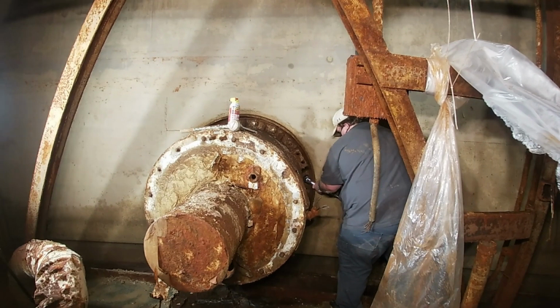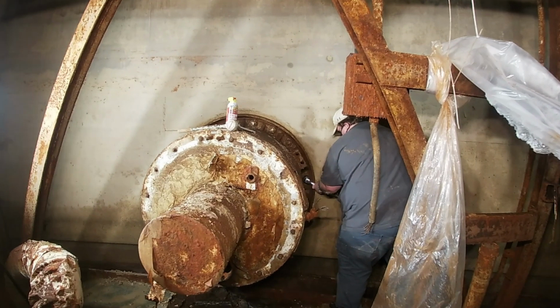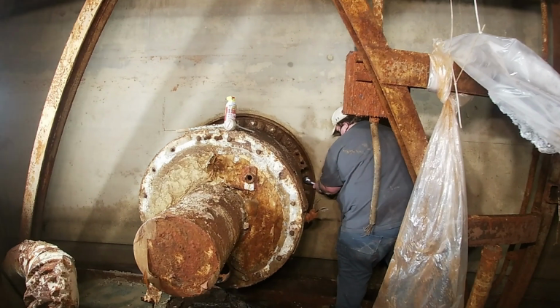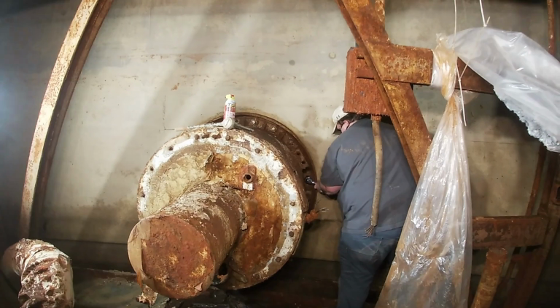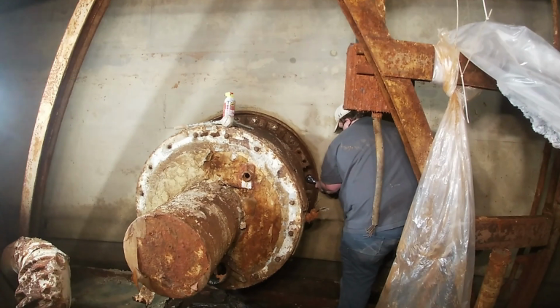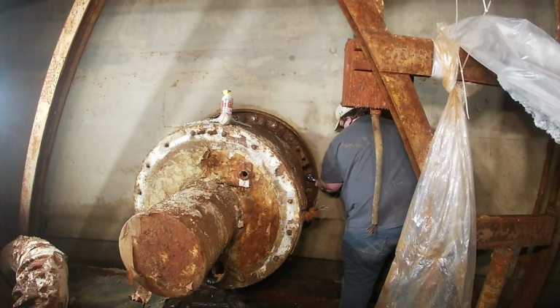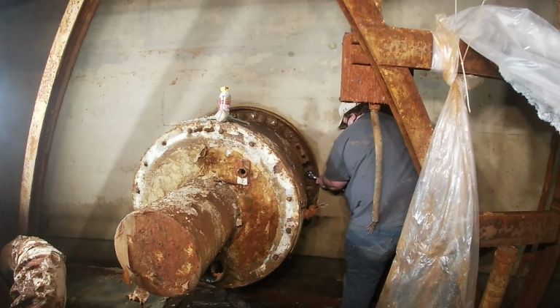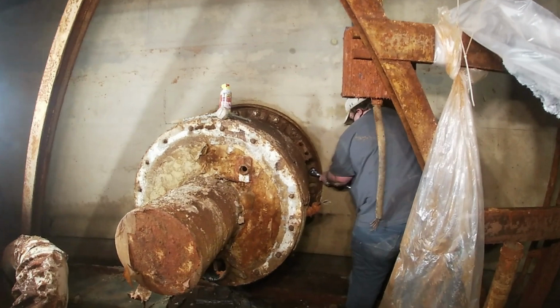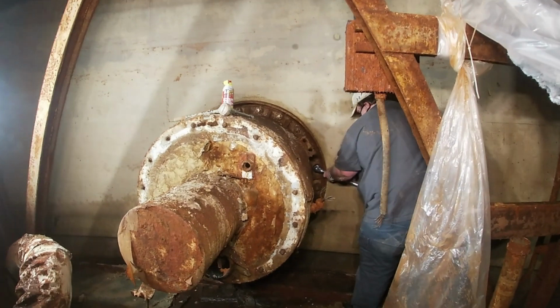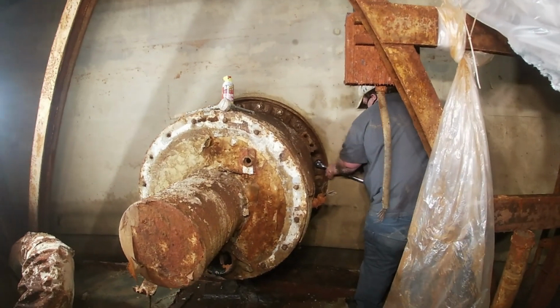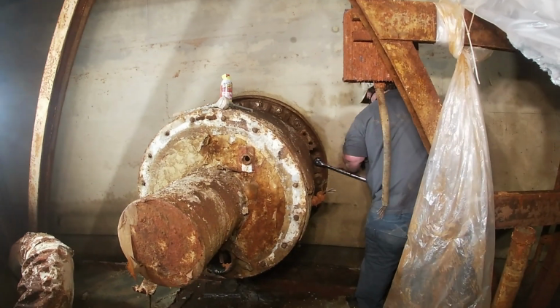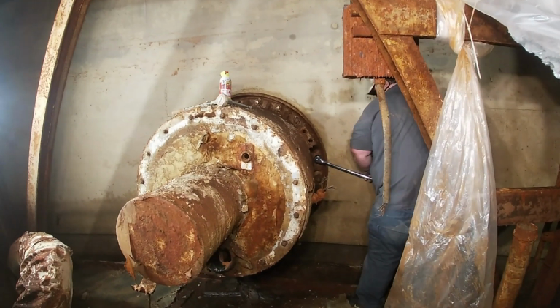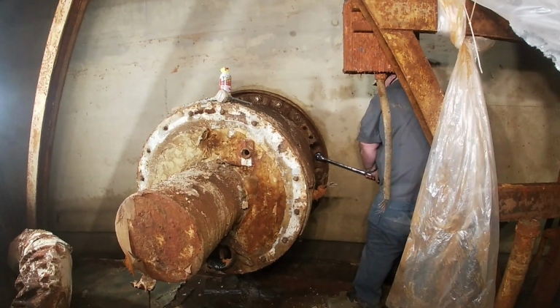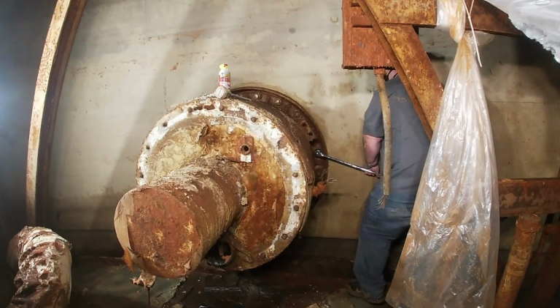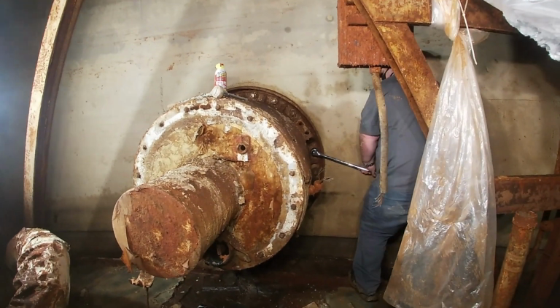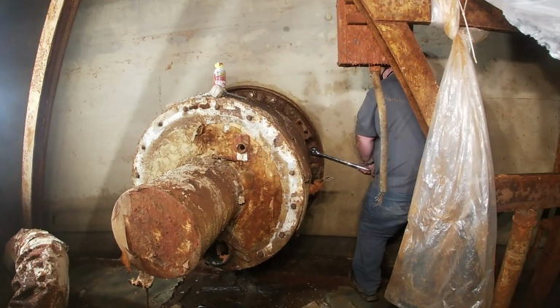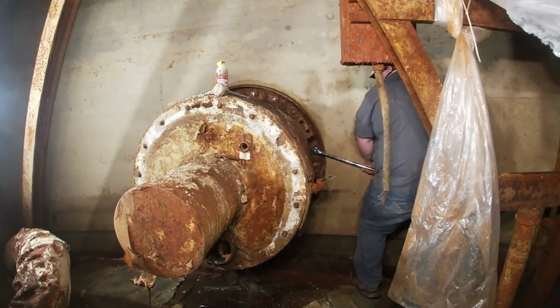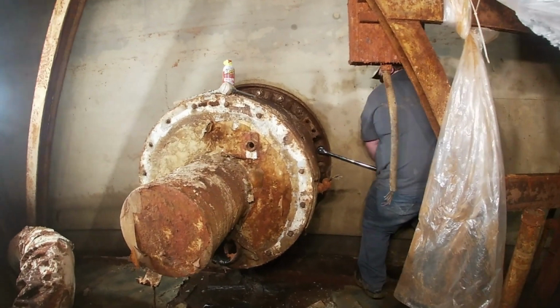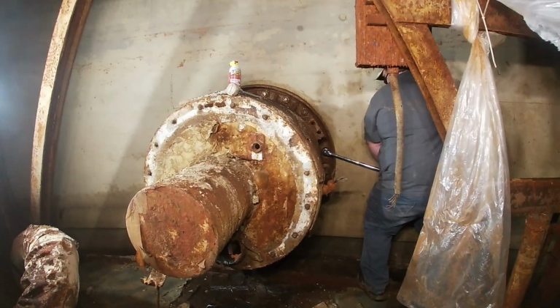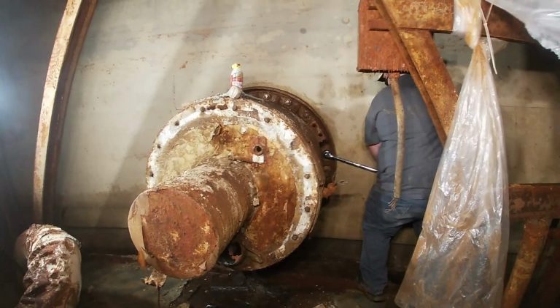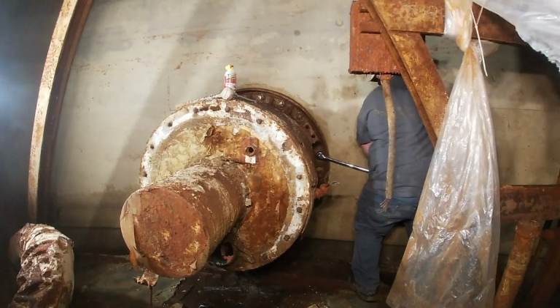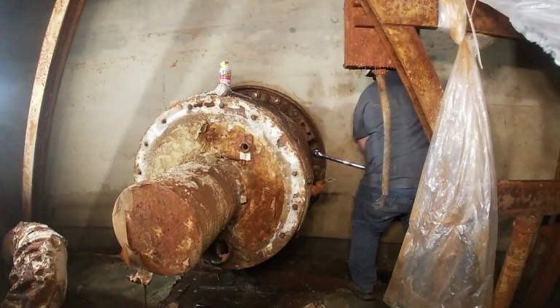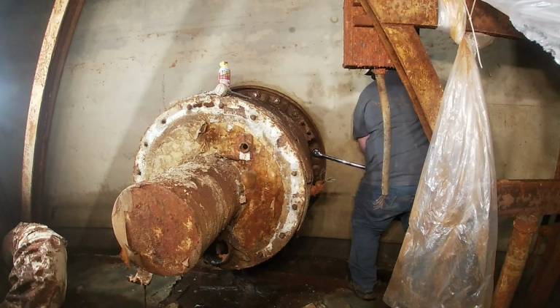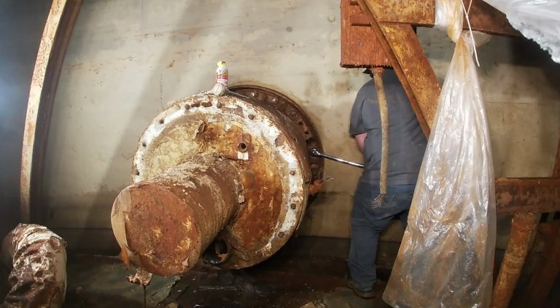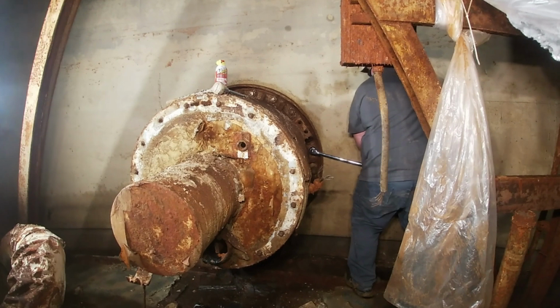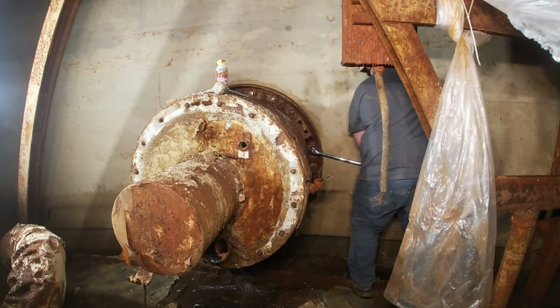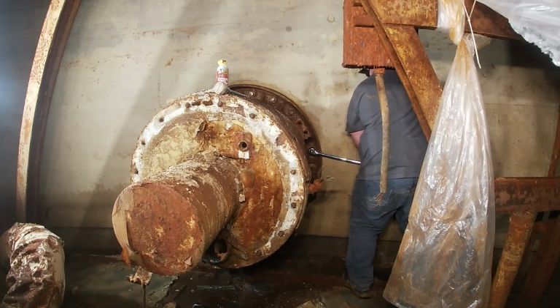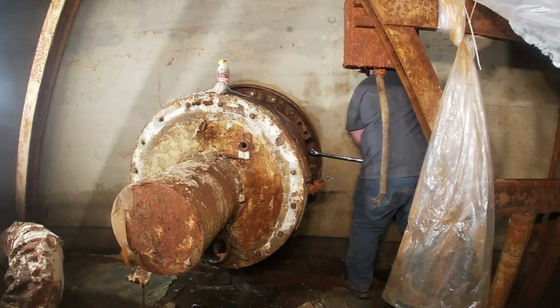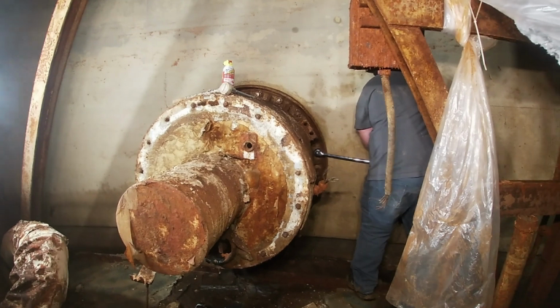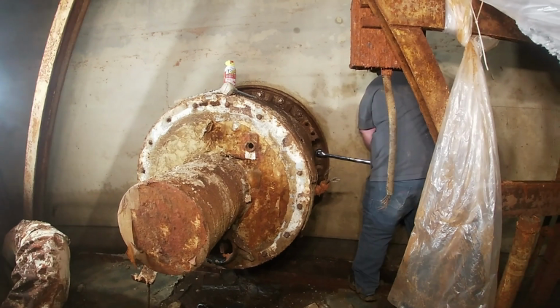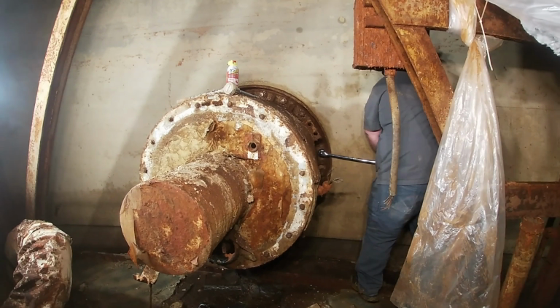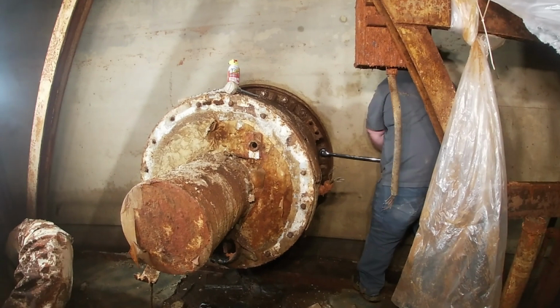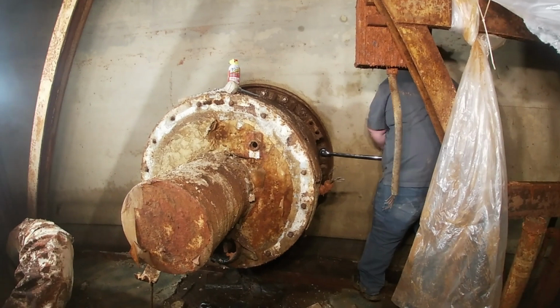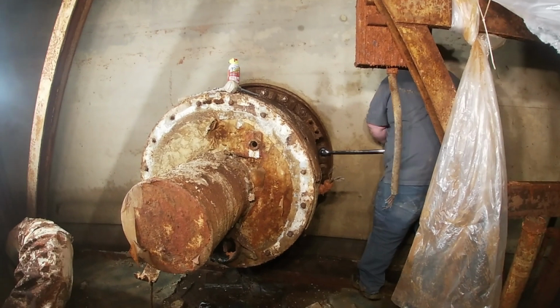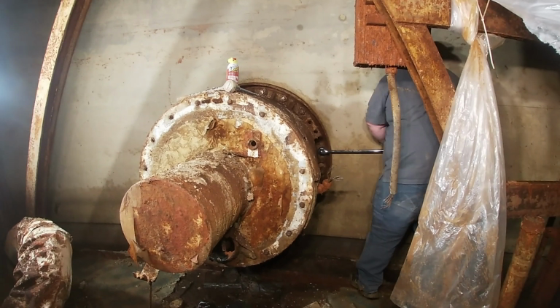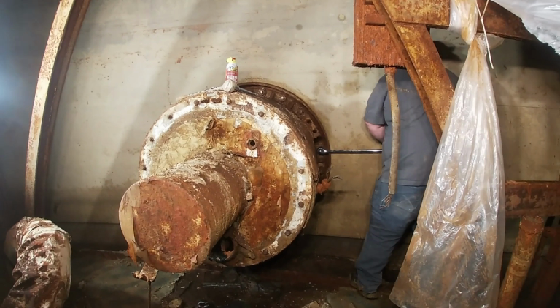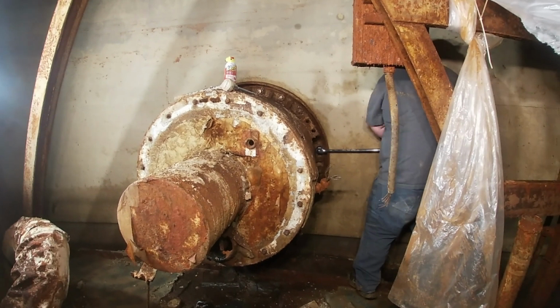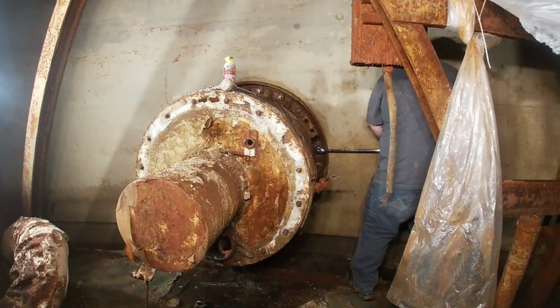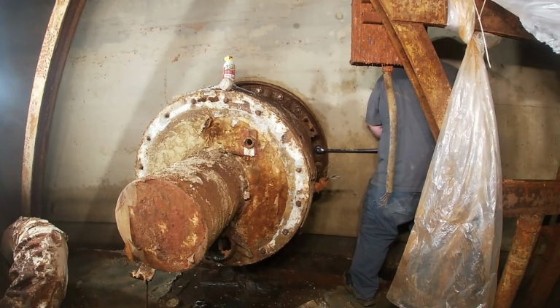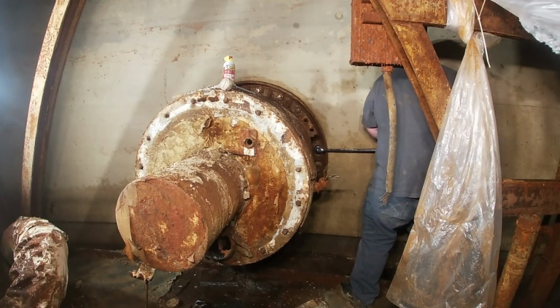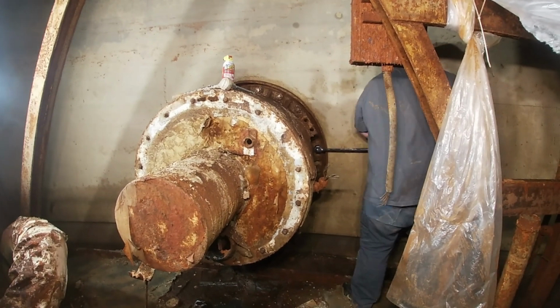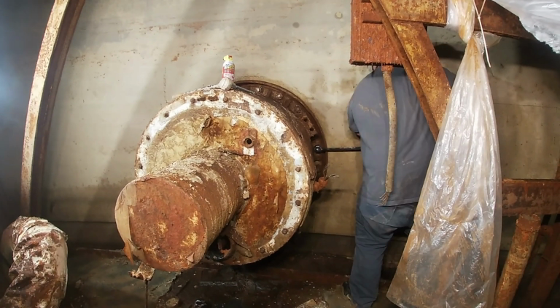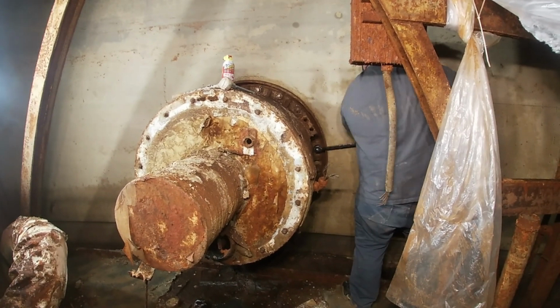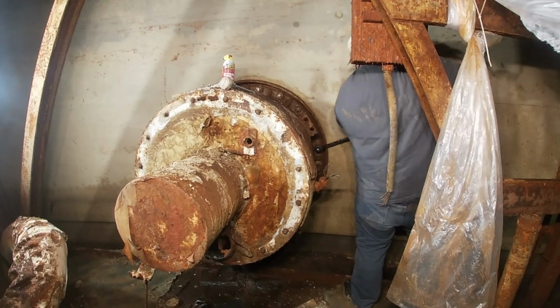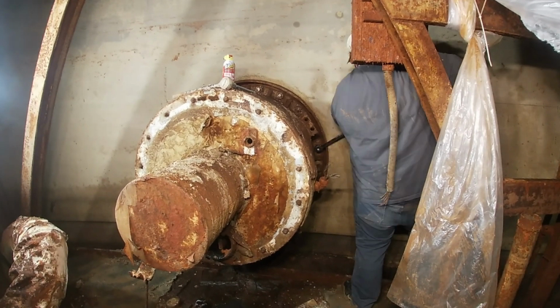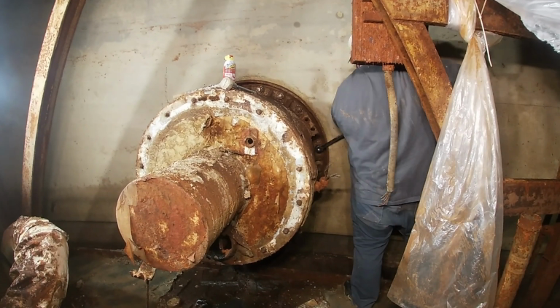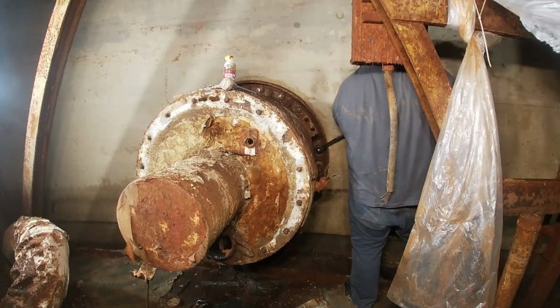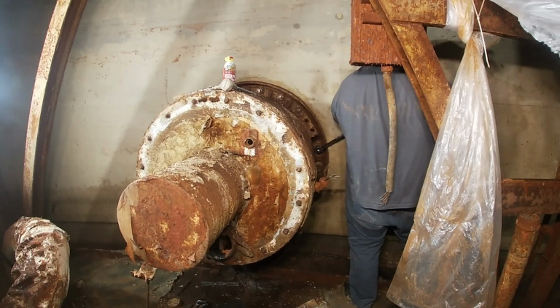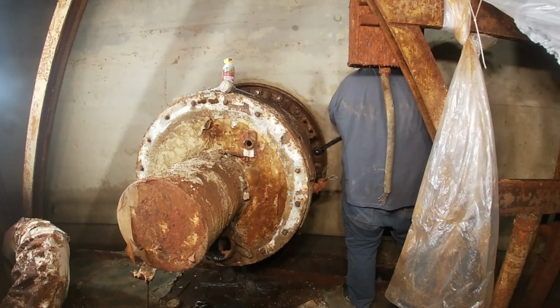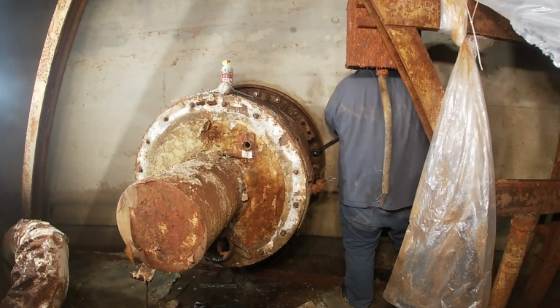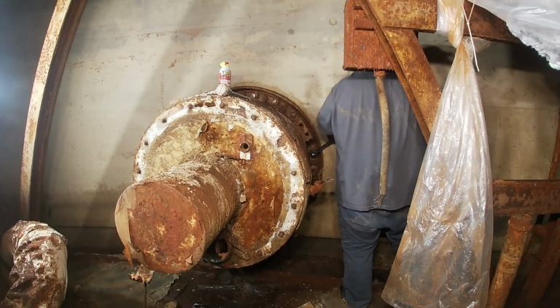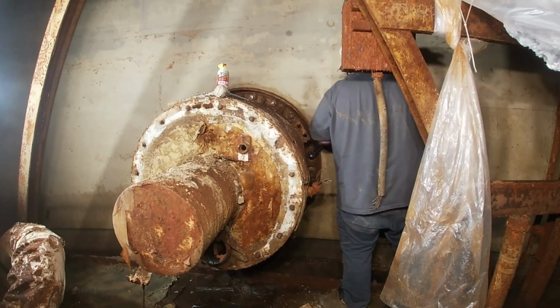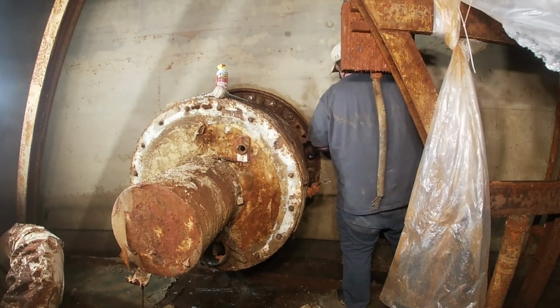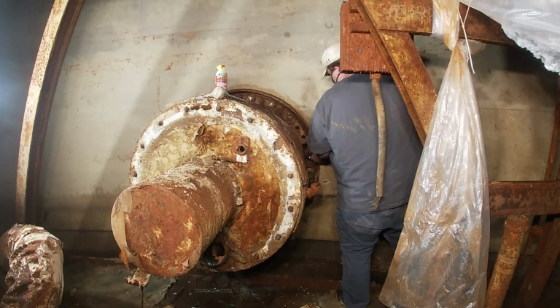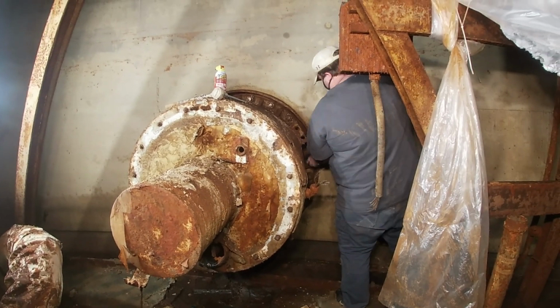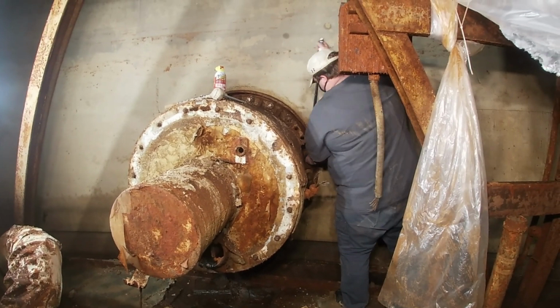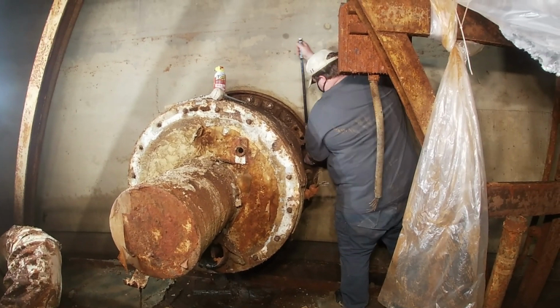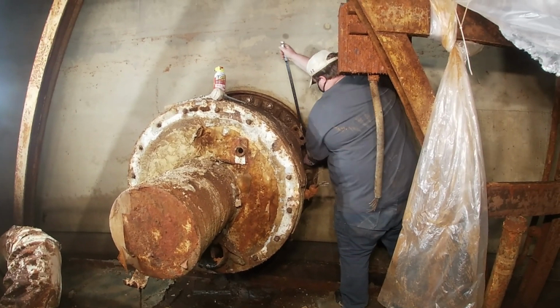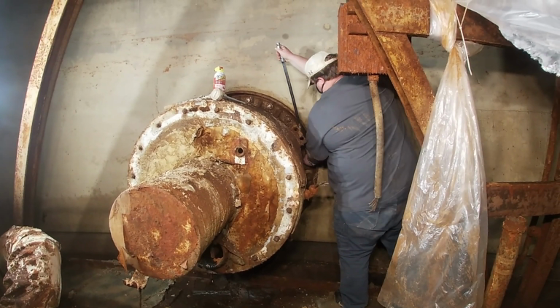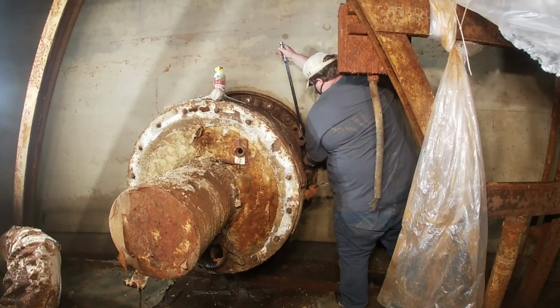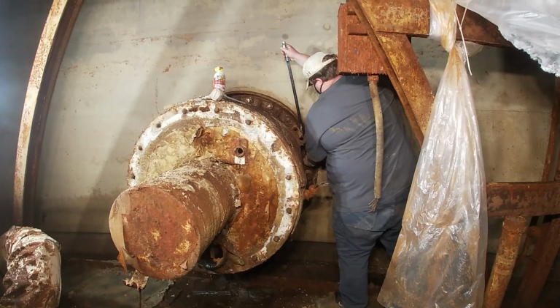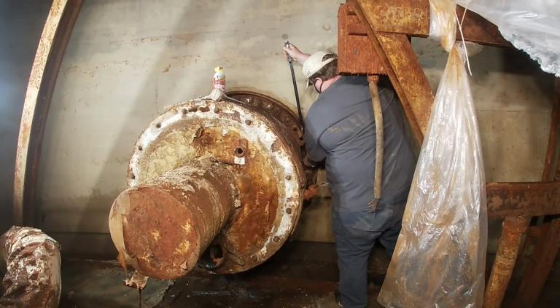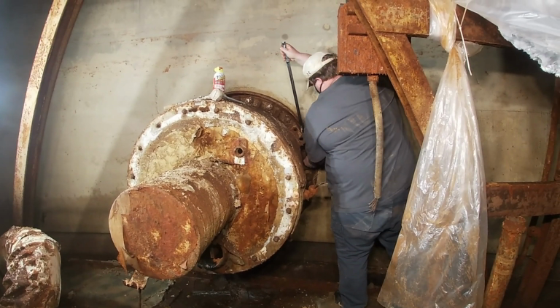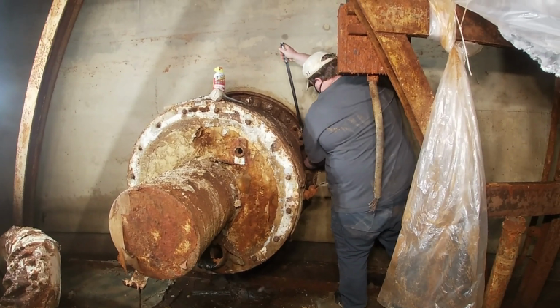Hey guys, welcome back to Atomic Underground. My name is Nick. Today we're pulling the blast follow-up level to the launch control center. Enjoy!